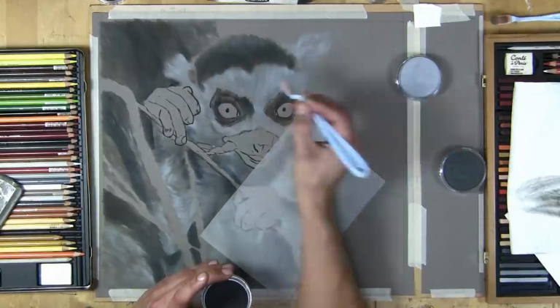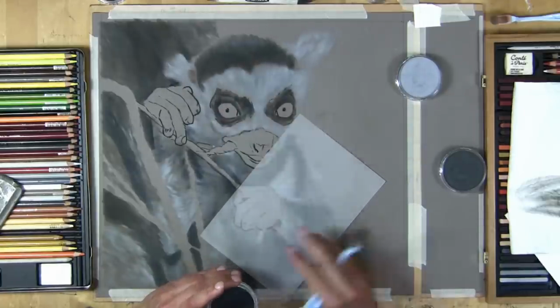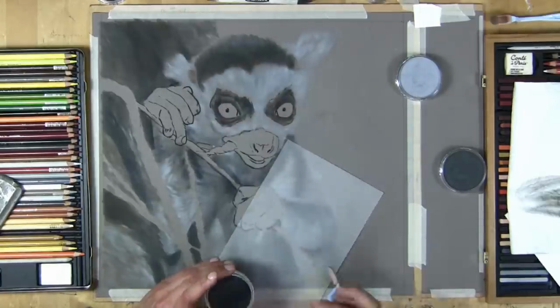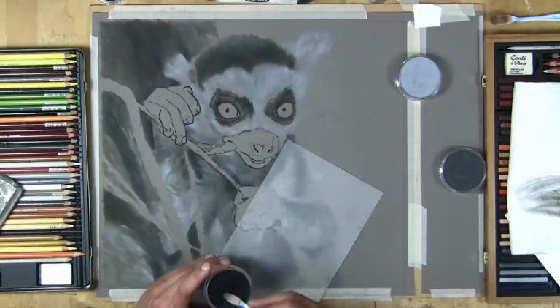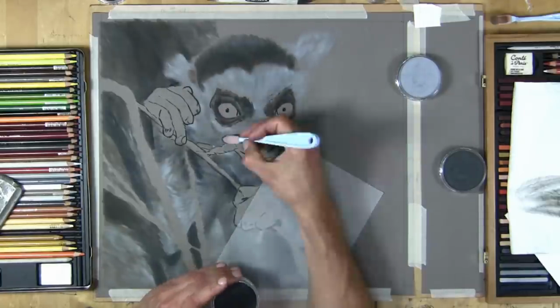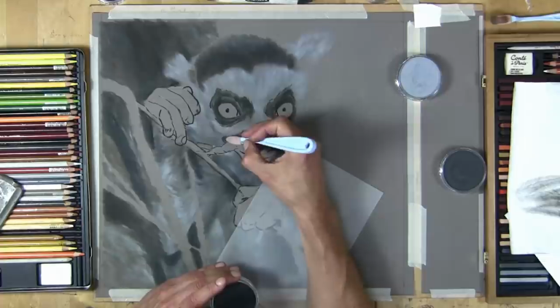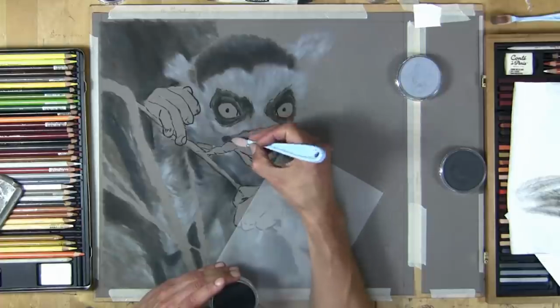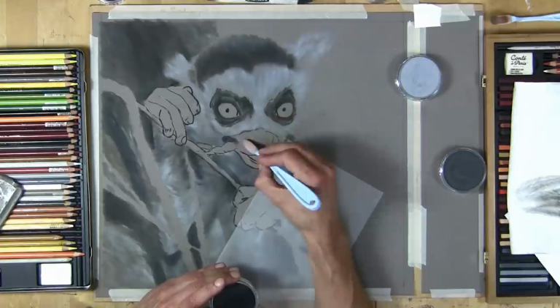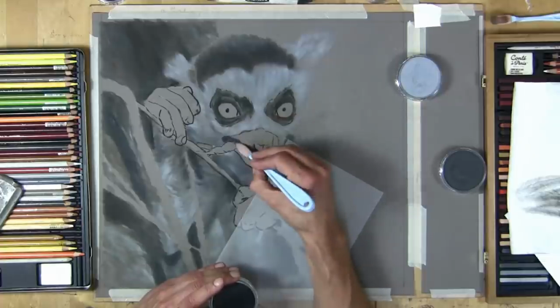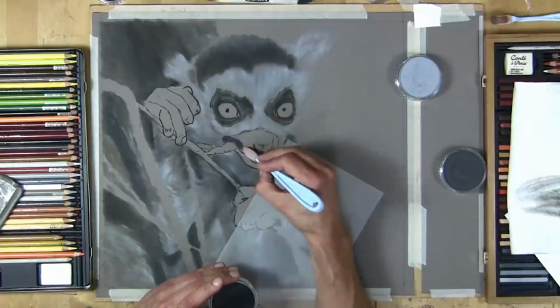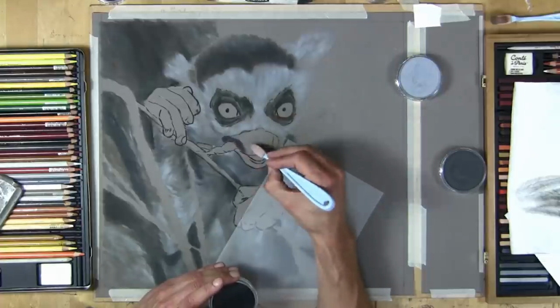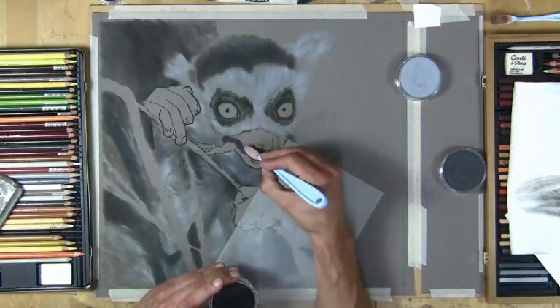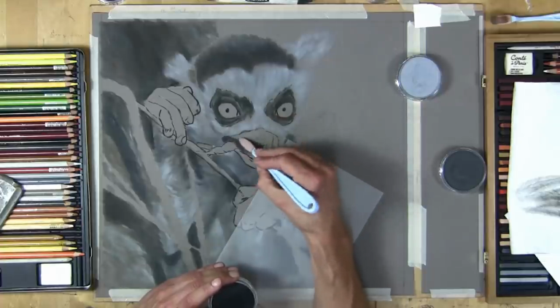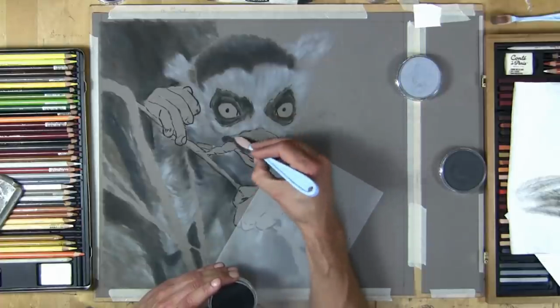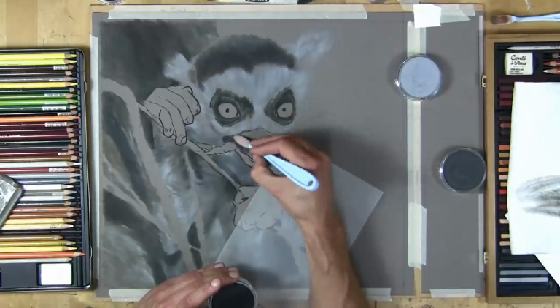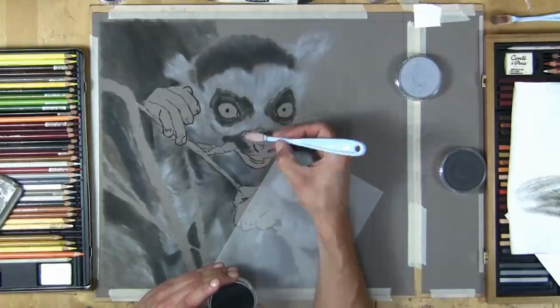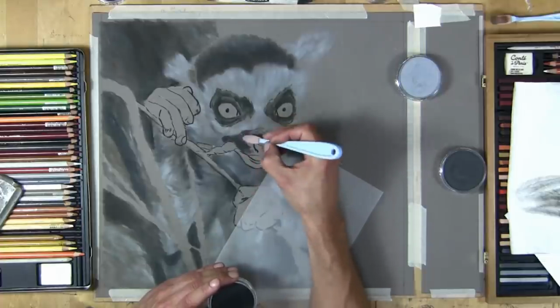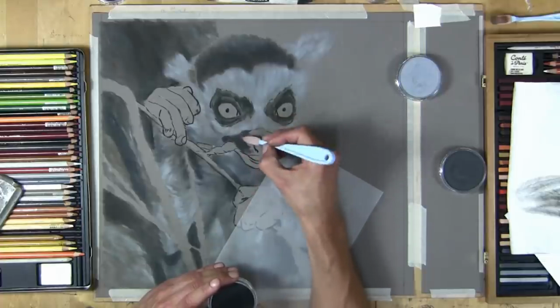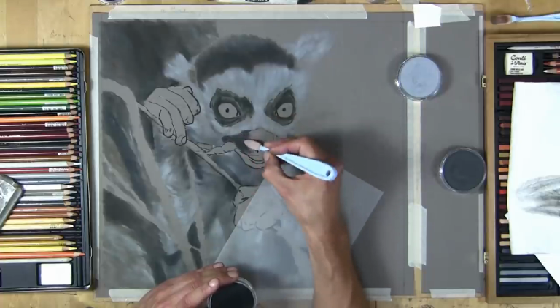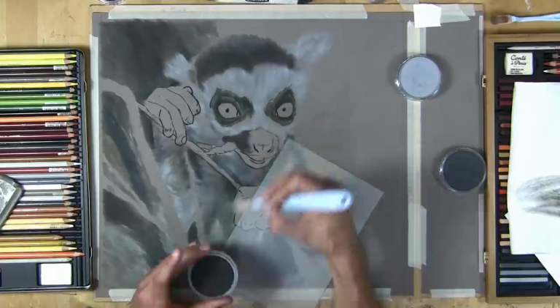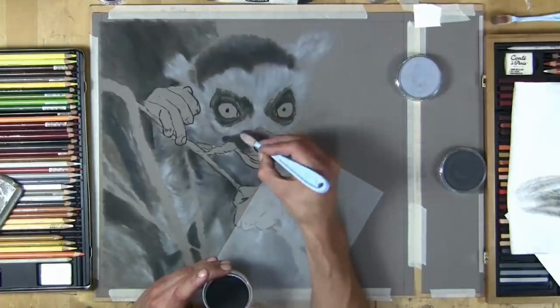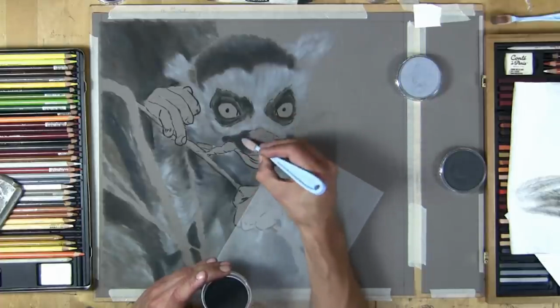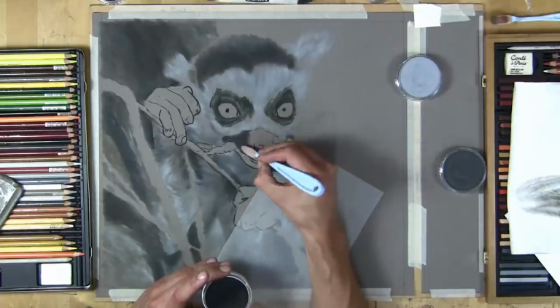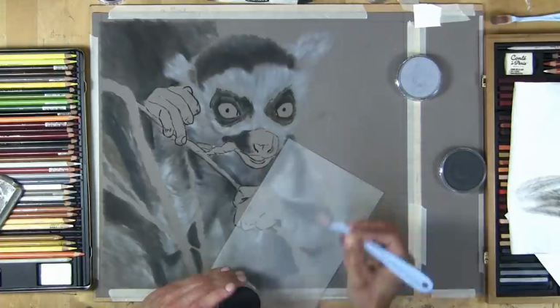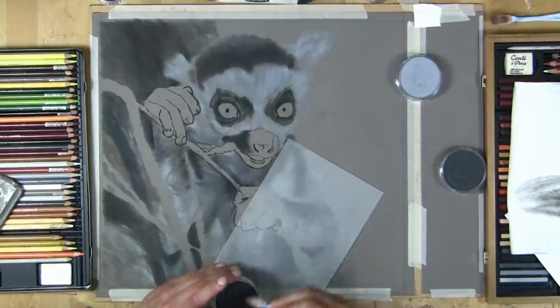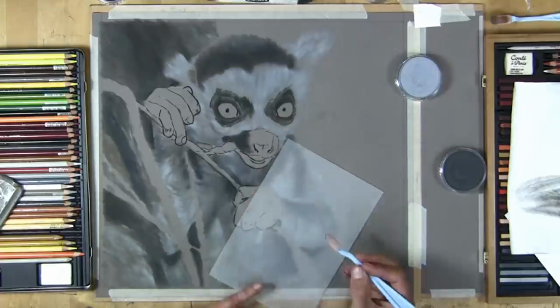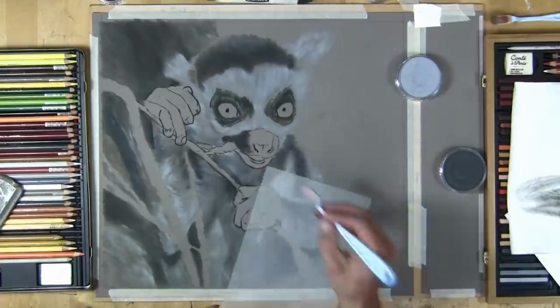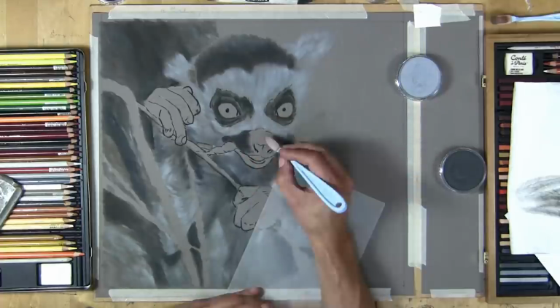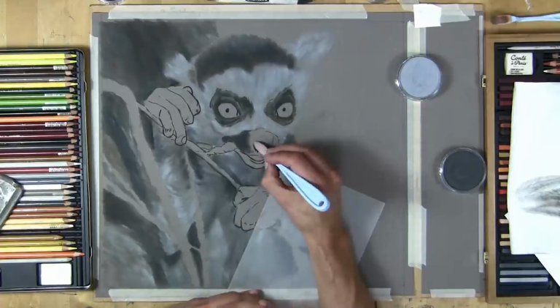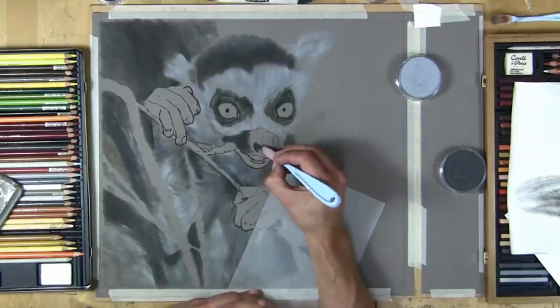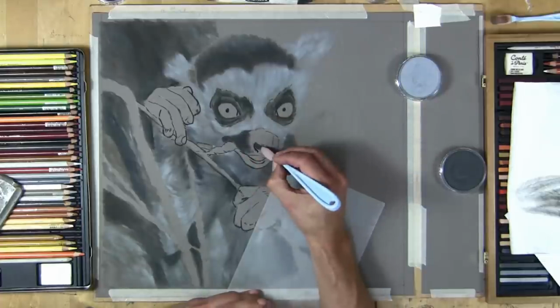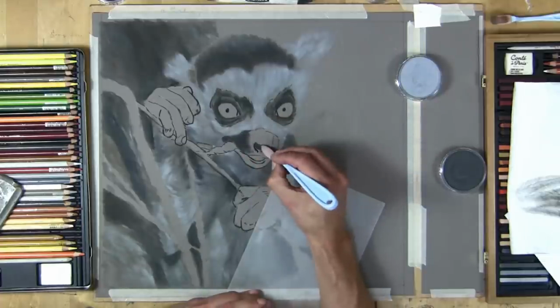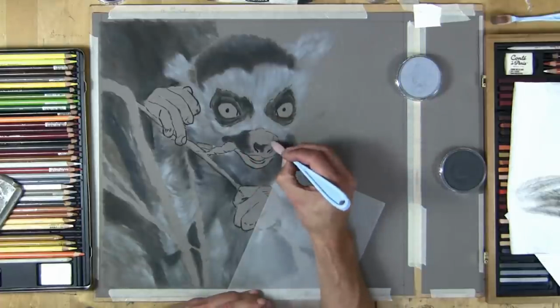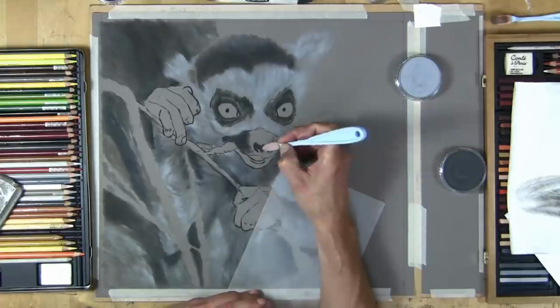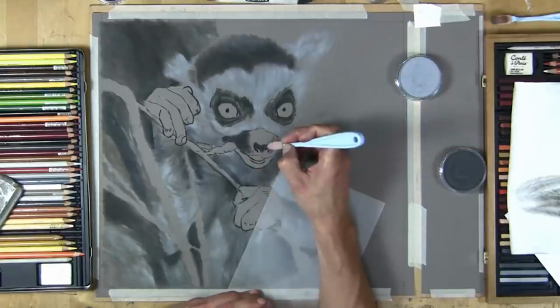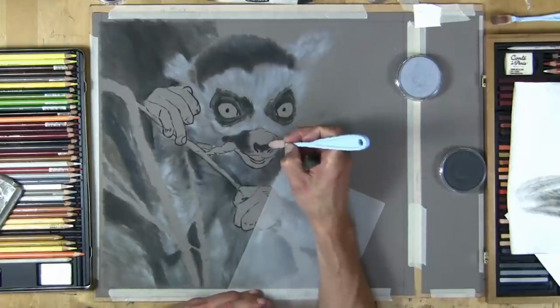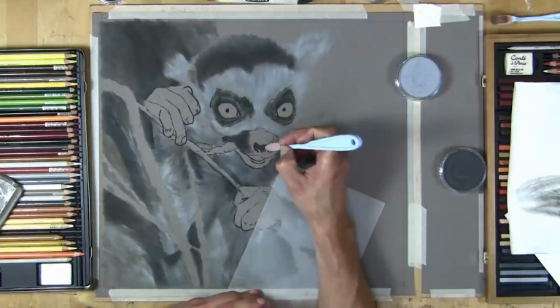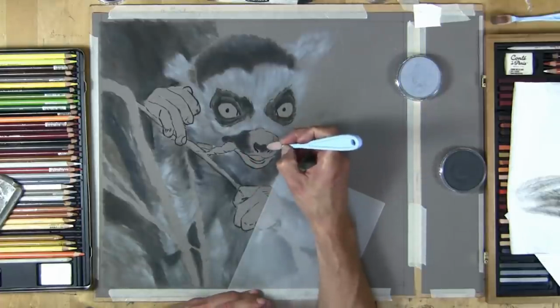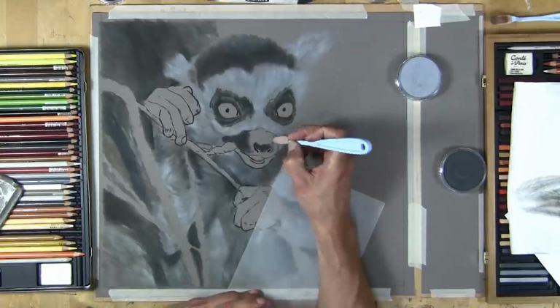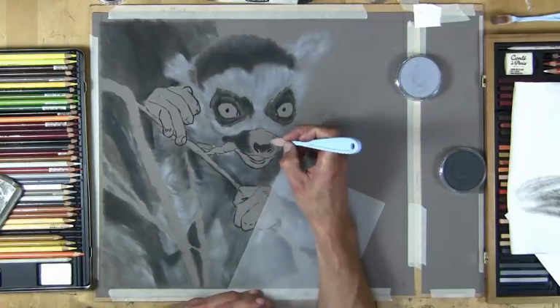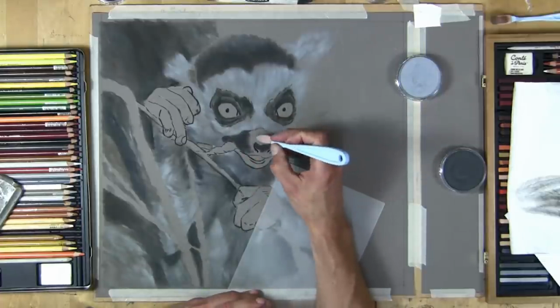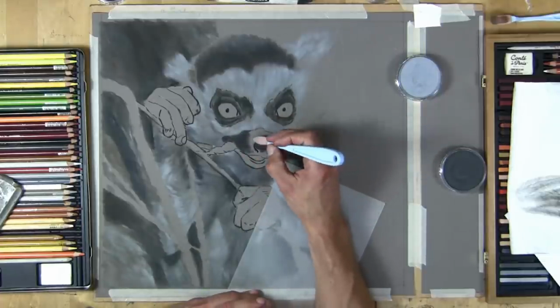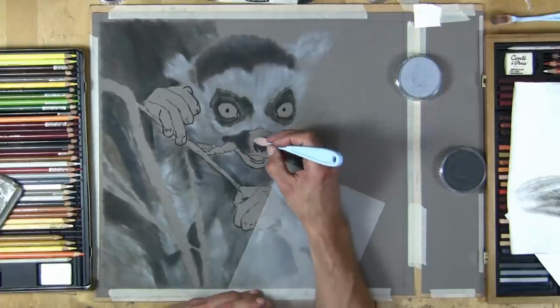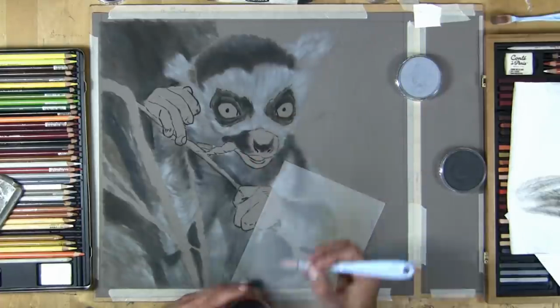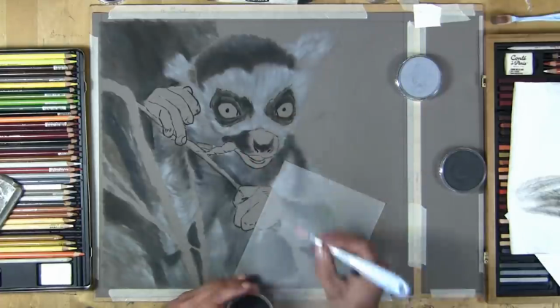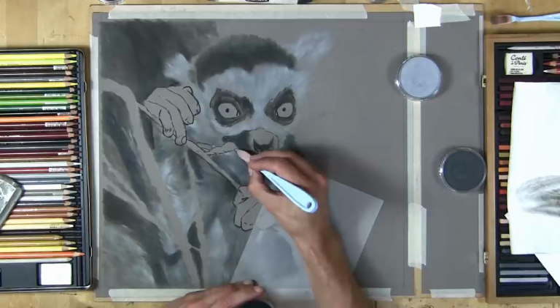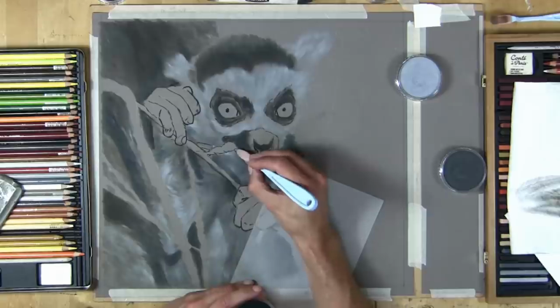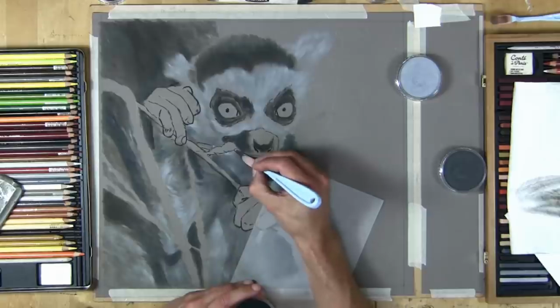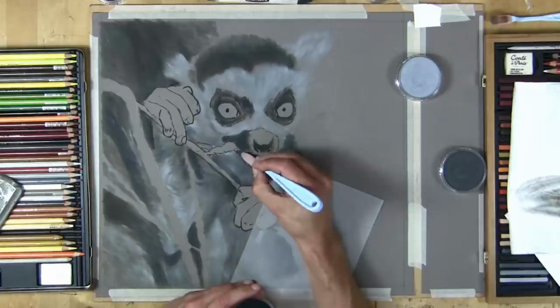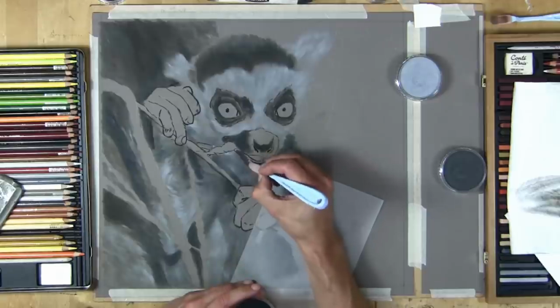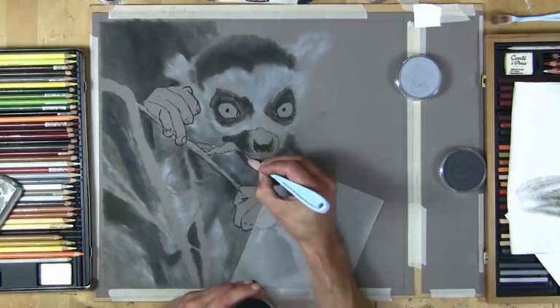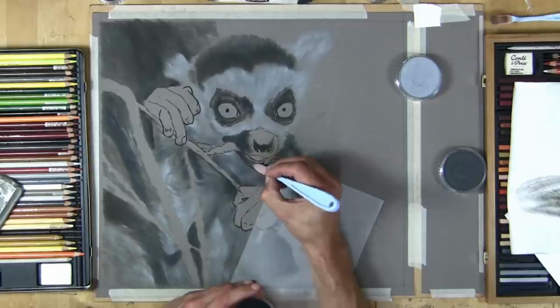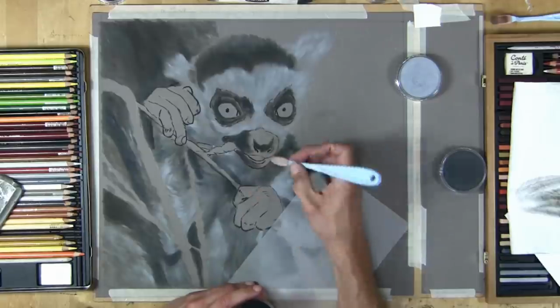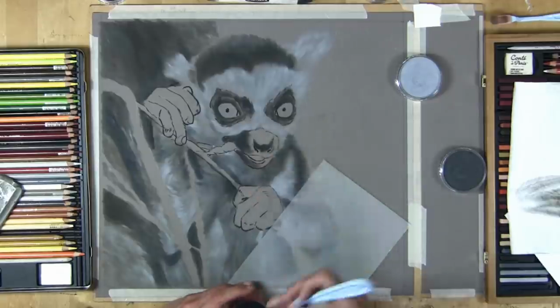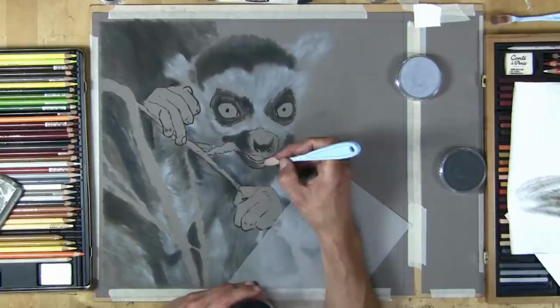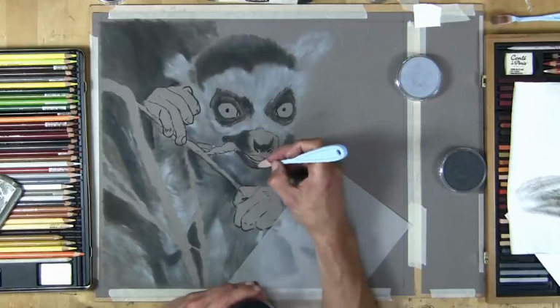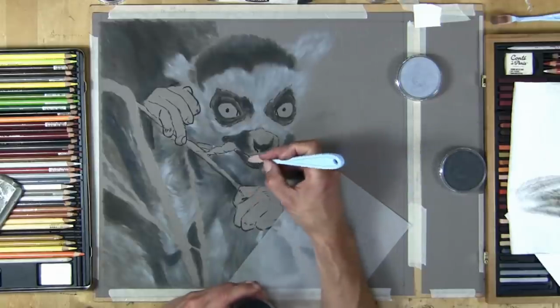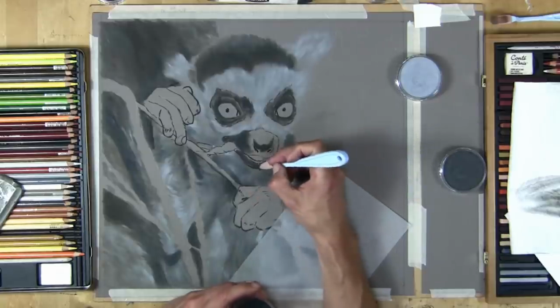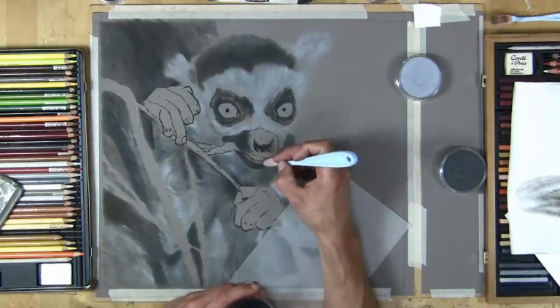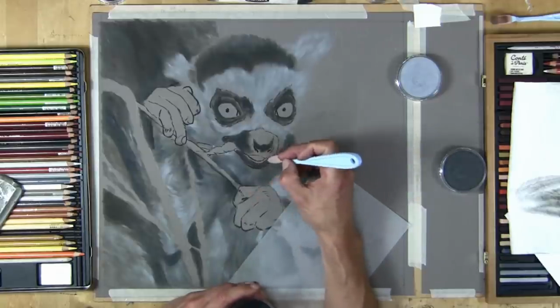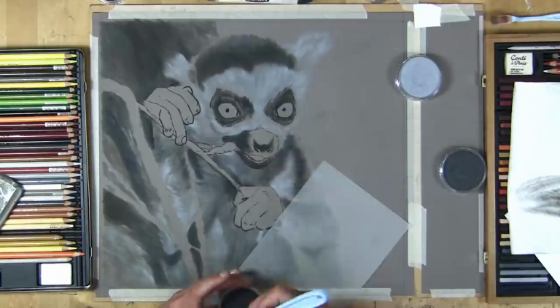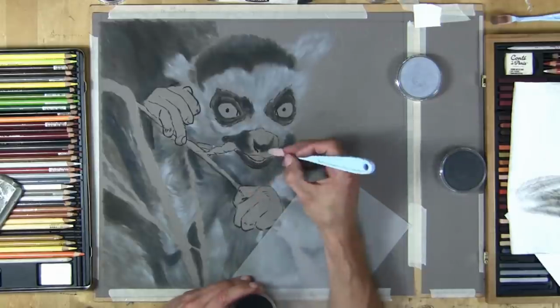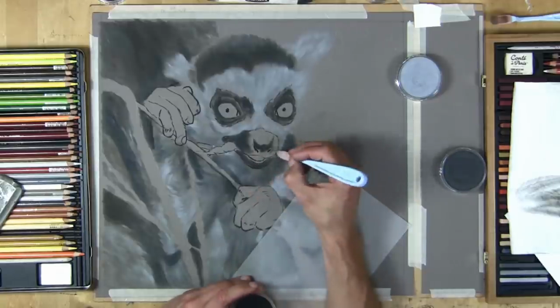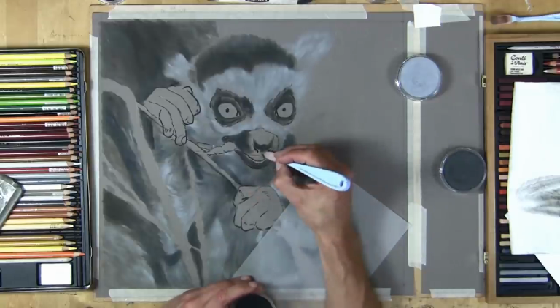The darker pans are coming in around the nose, the eyes, the mouth — now he's starting to really come alive and you can see the character coming out all of a sudden.